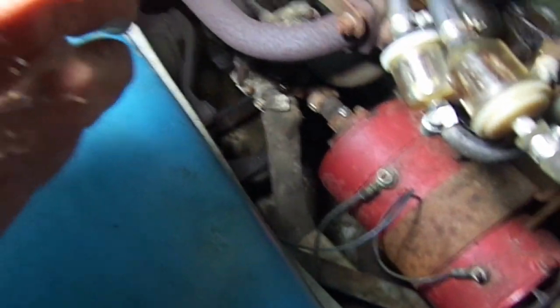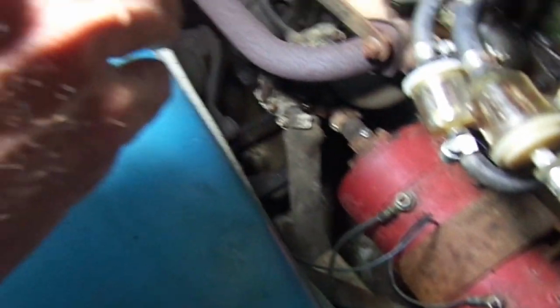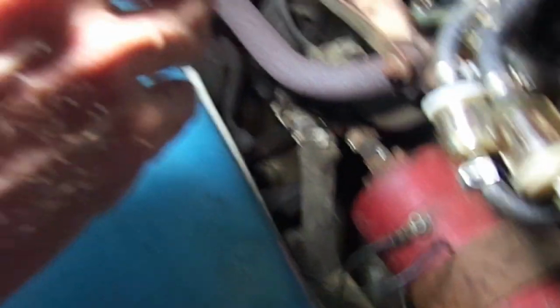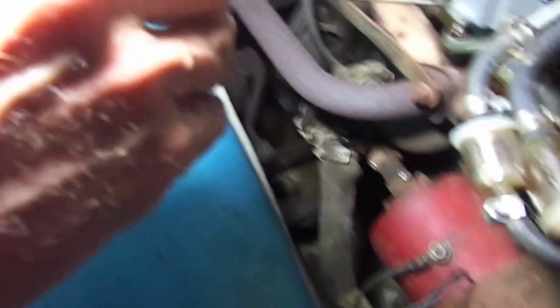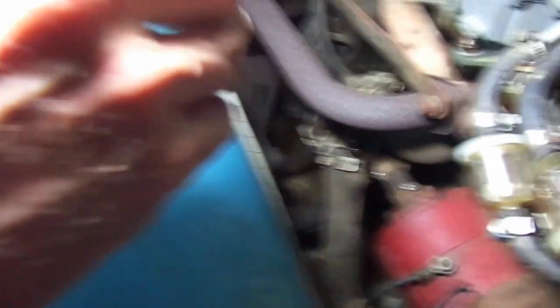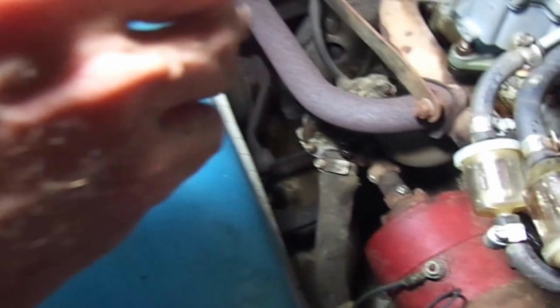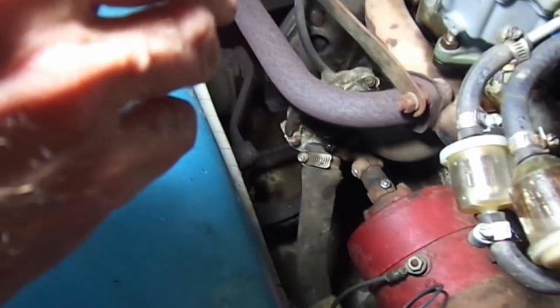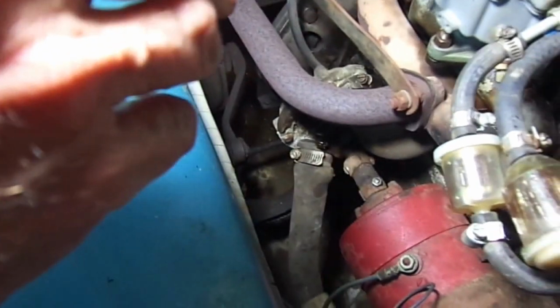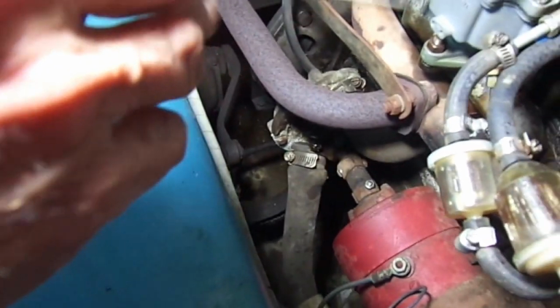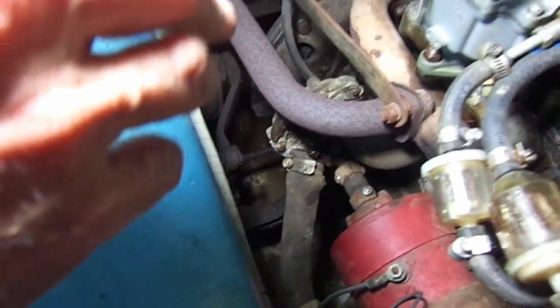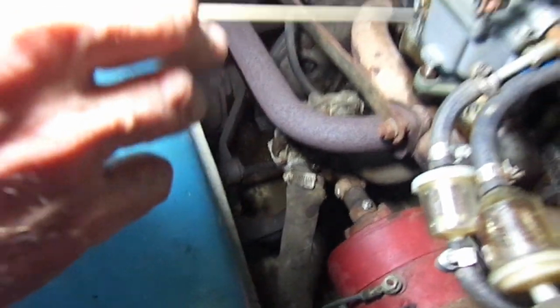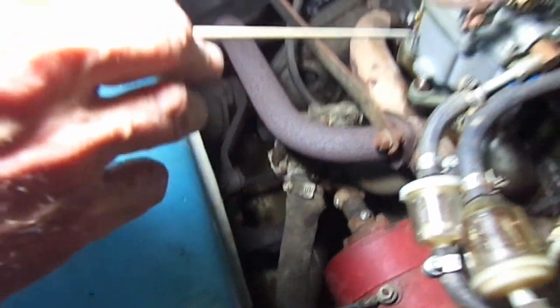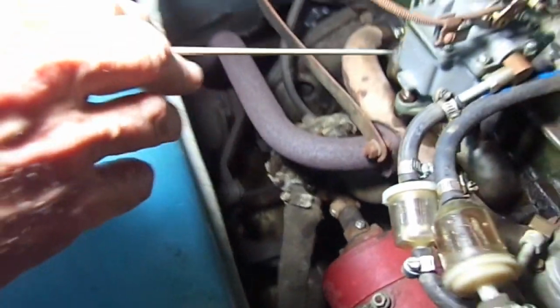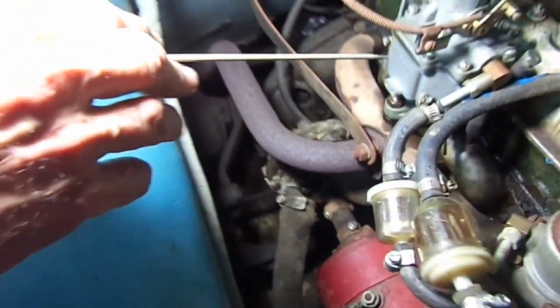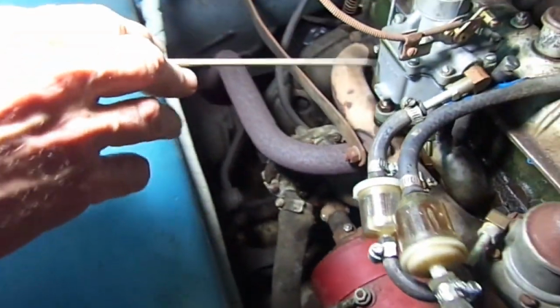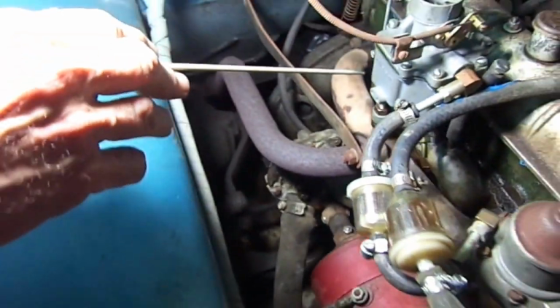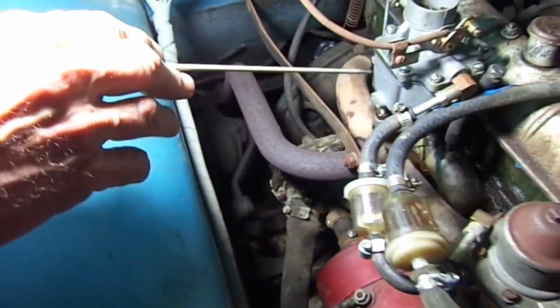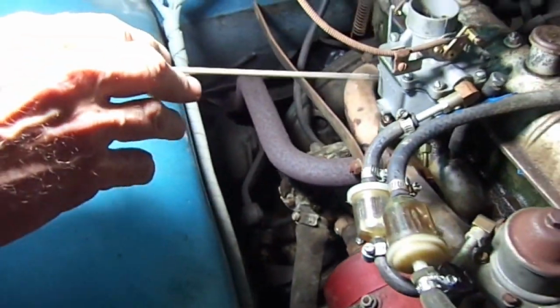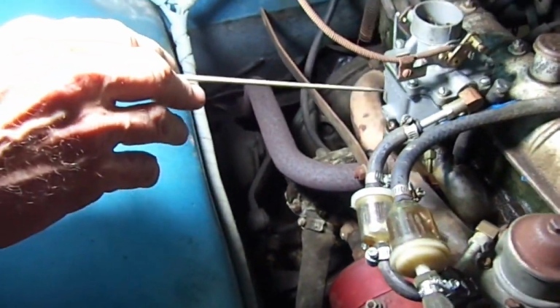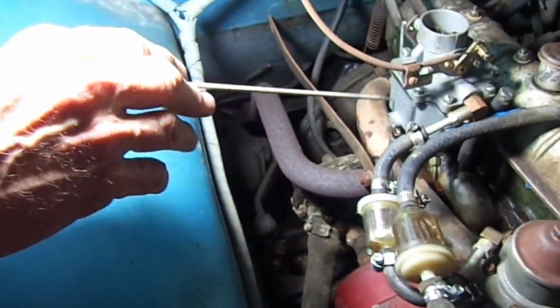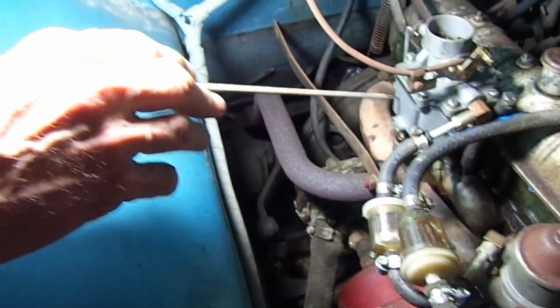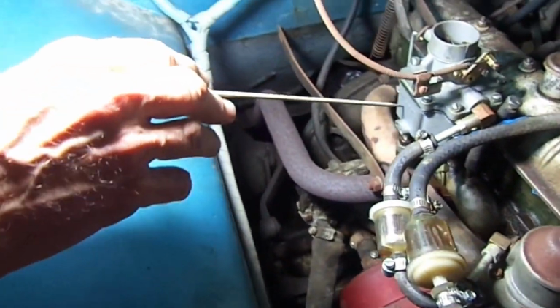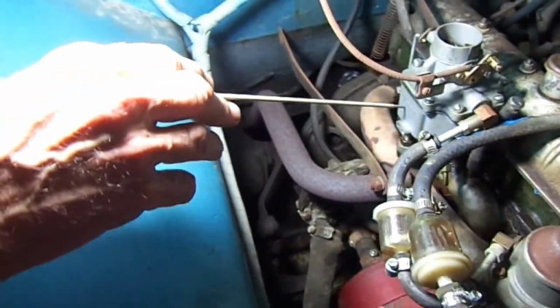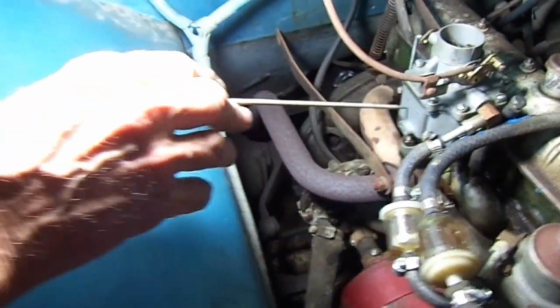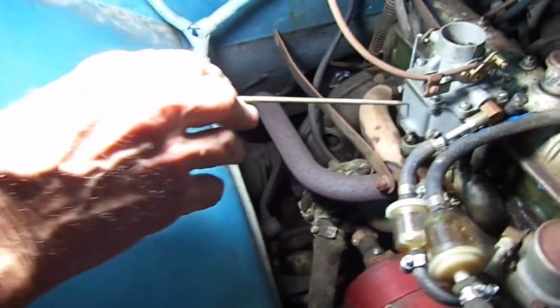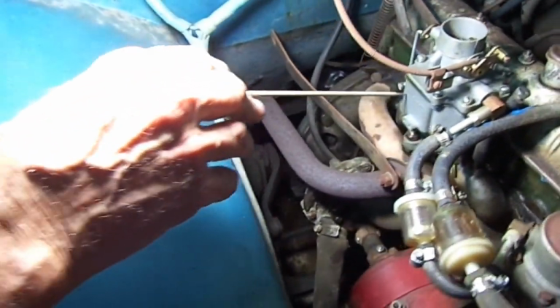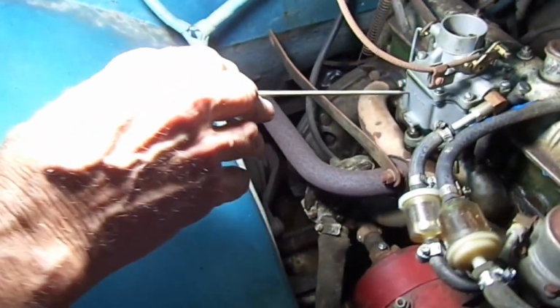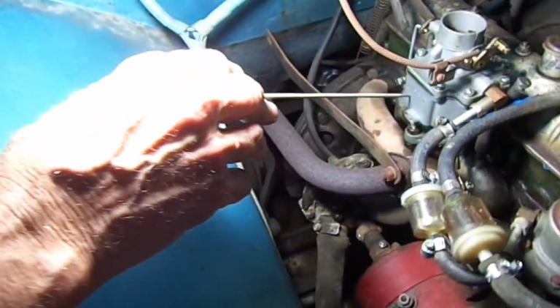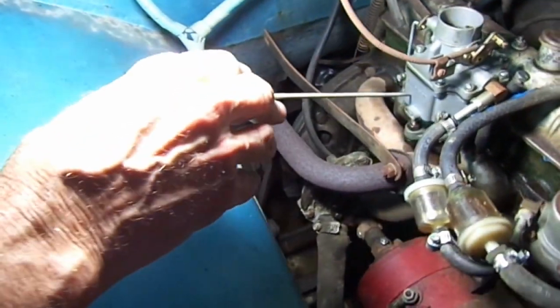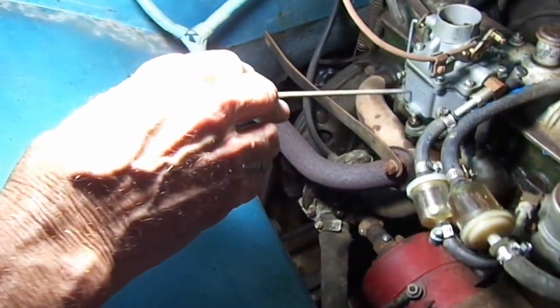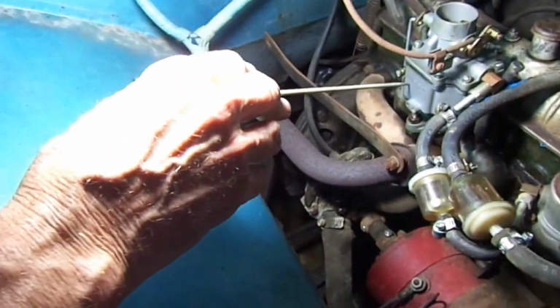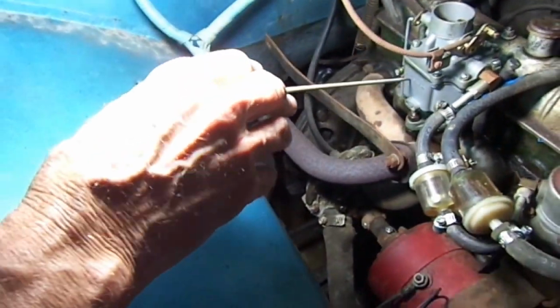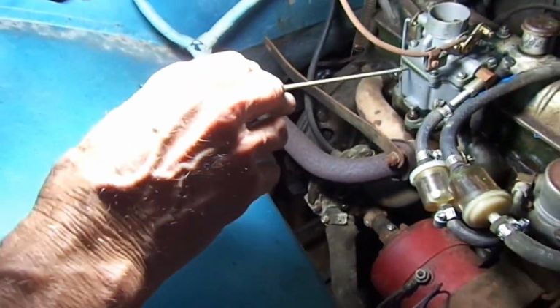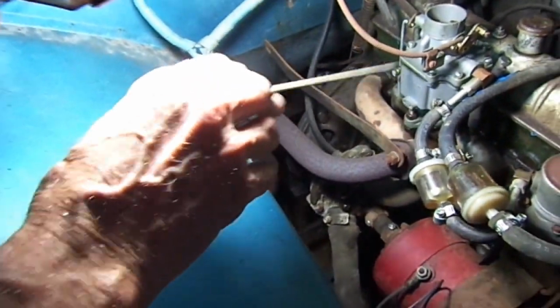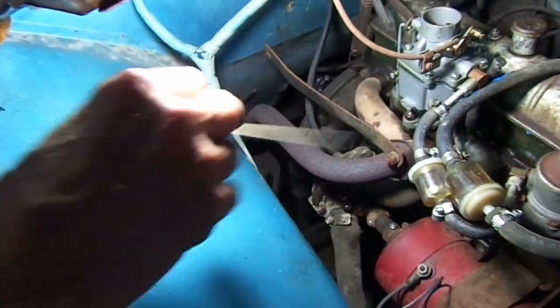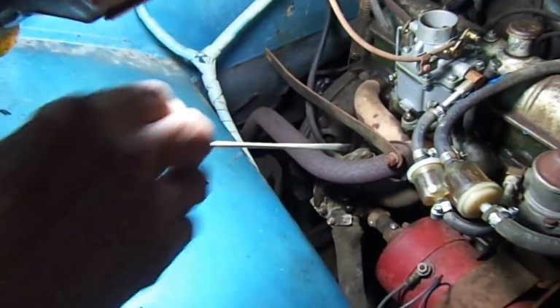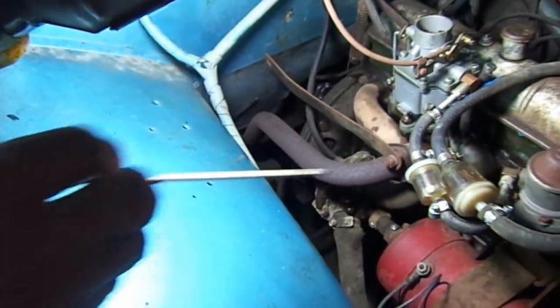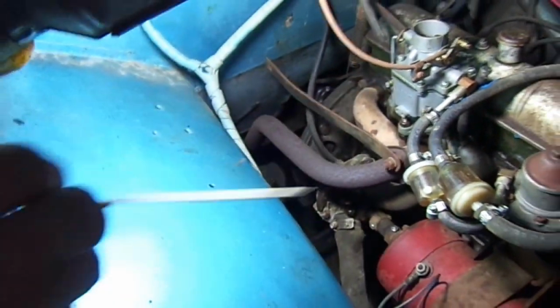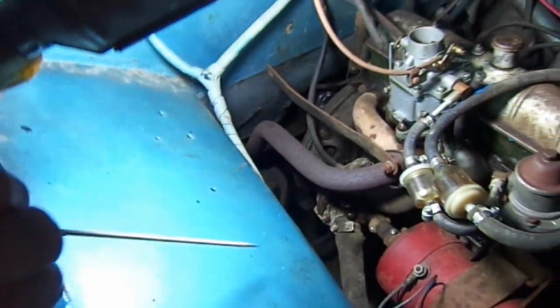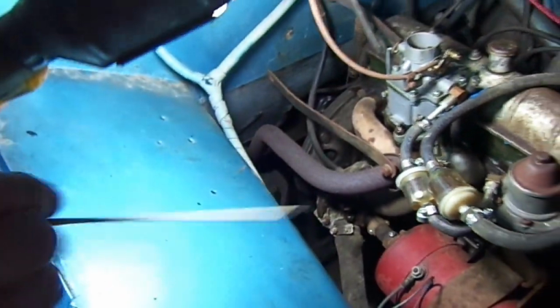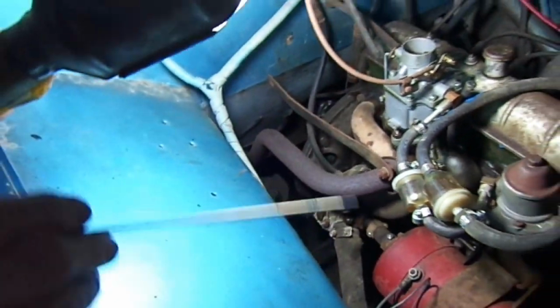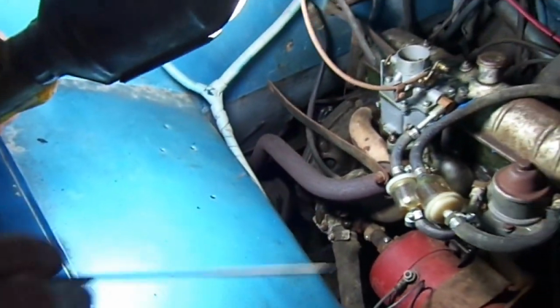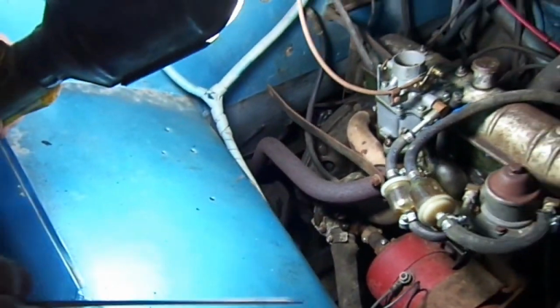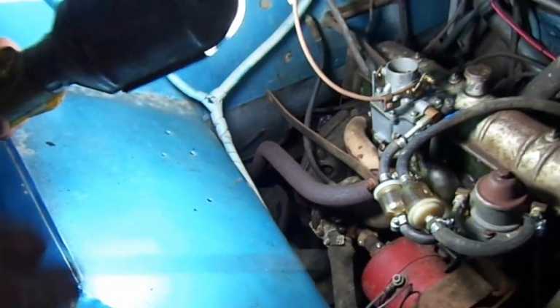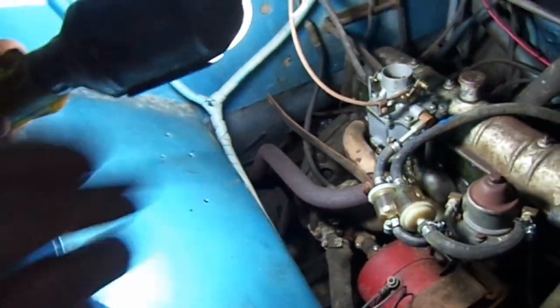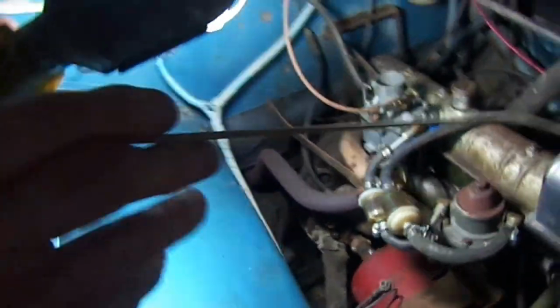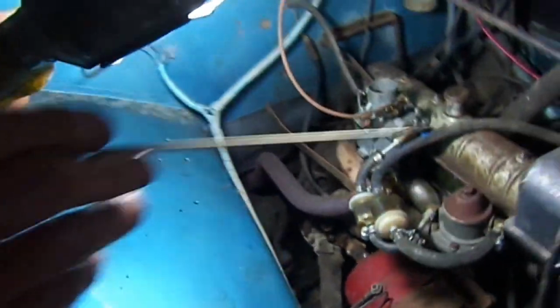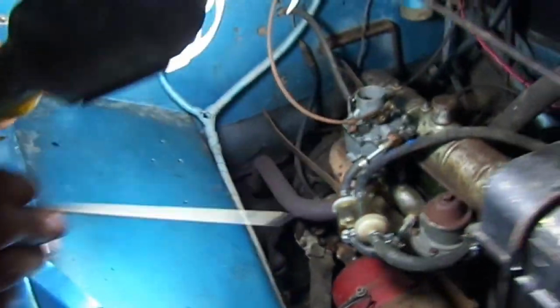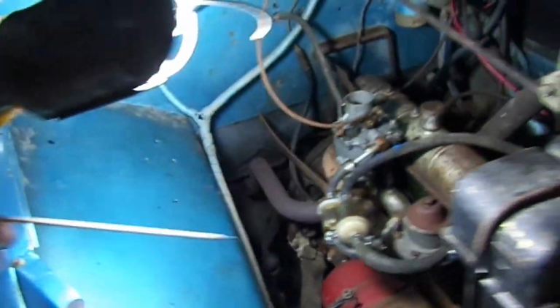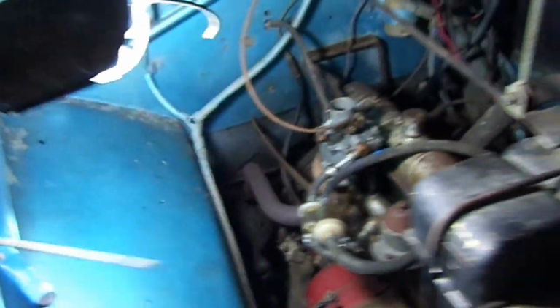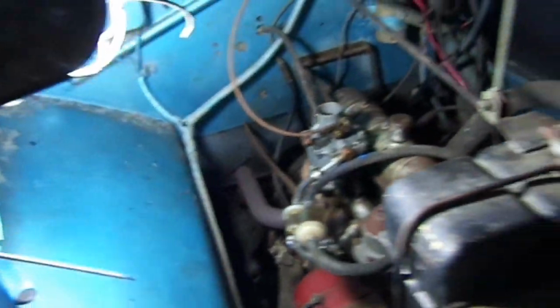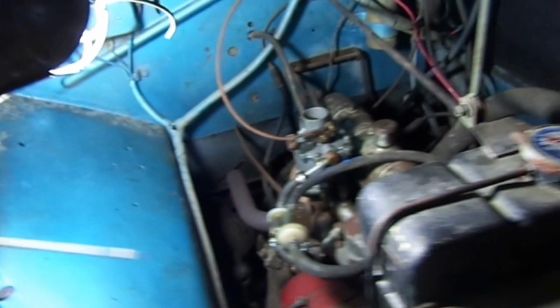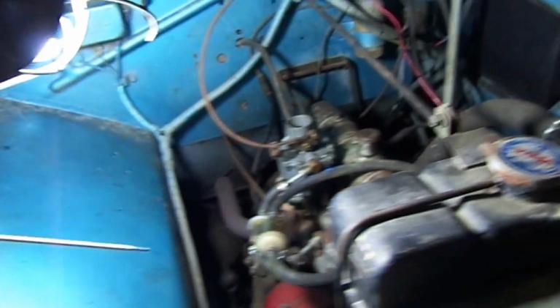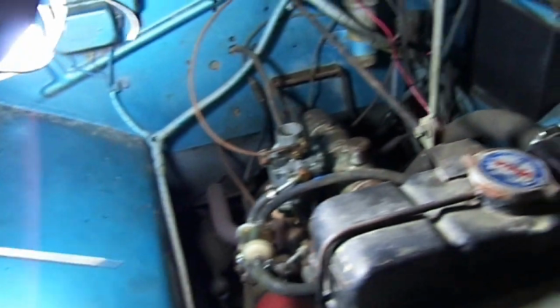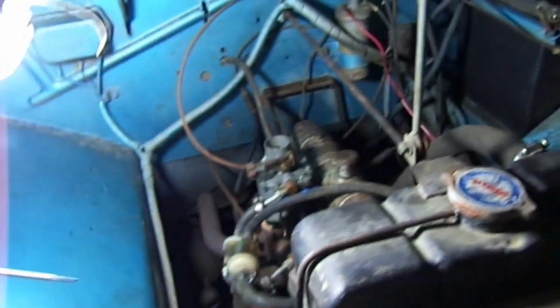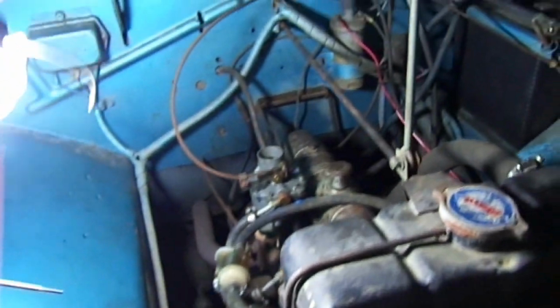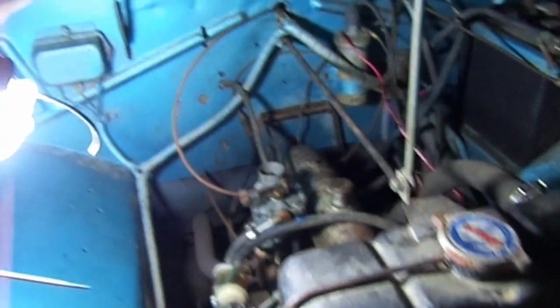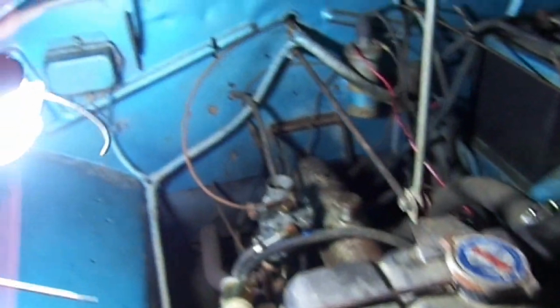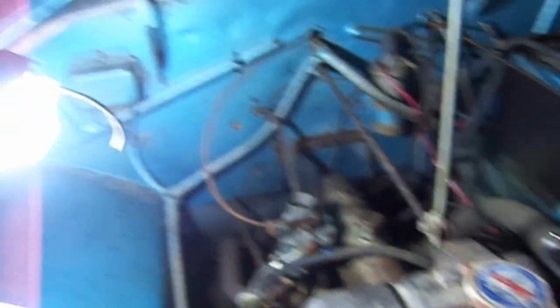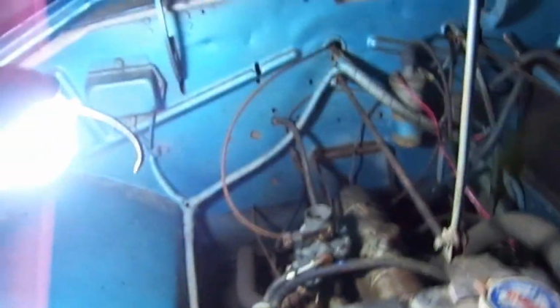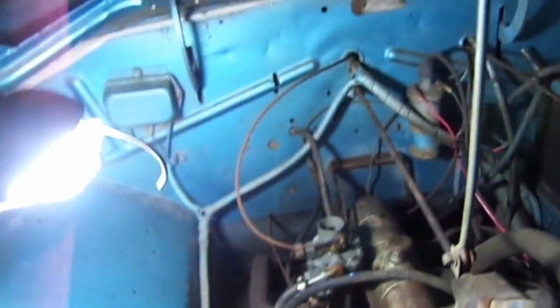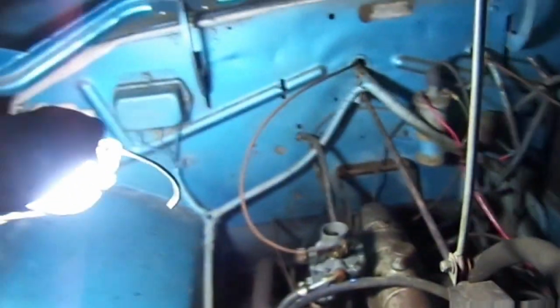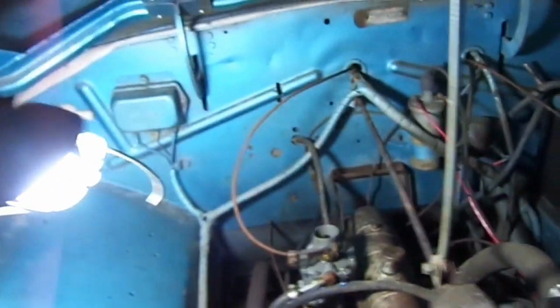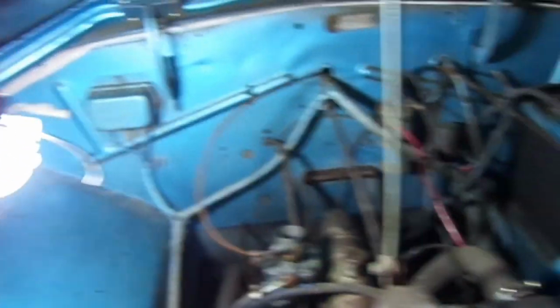I'm having some carburetor issues. That's about it.